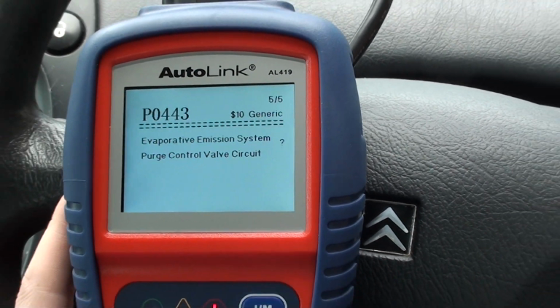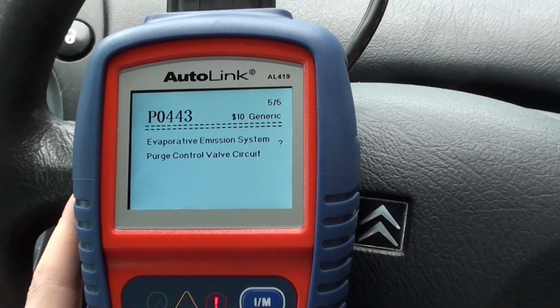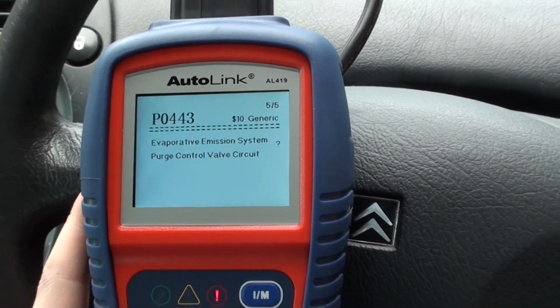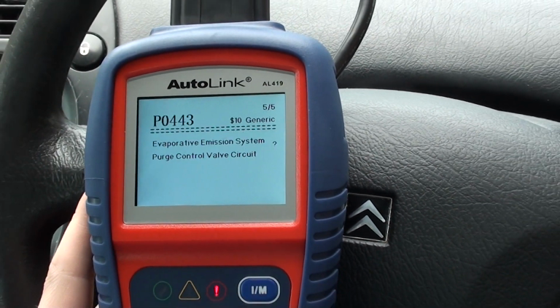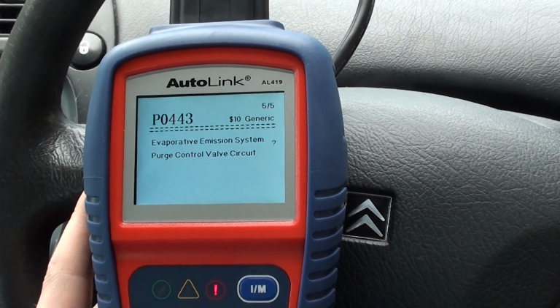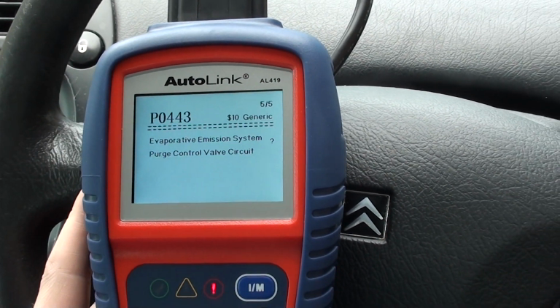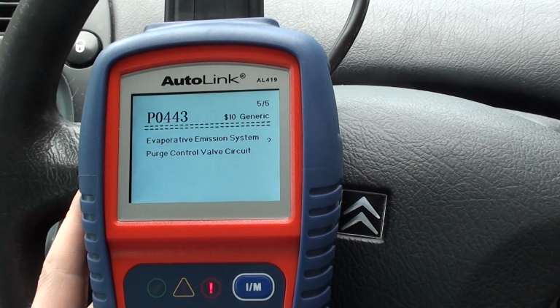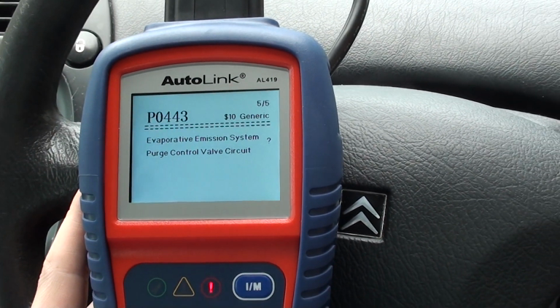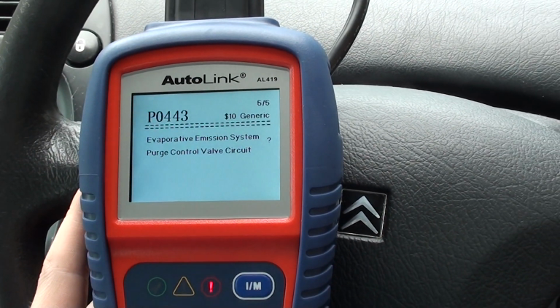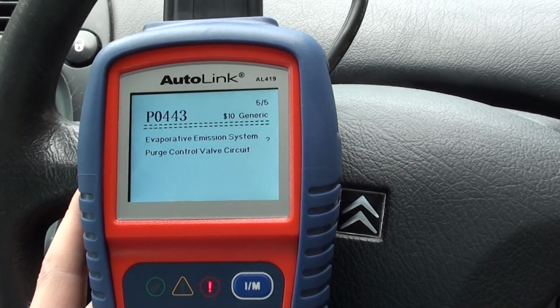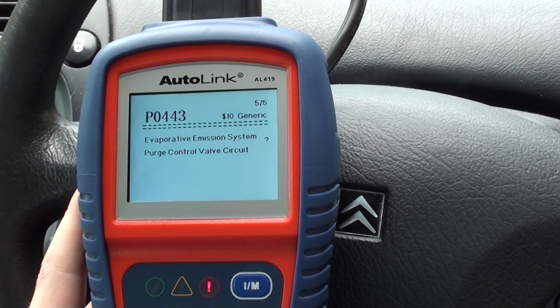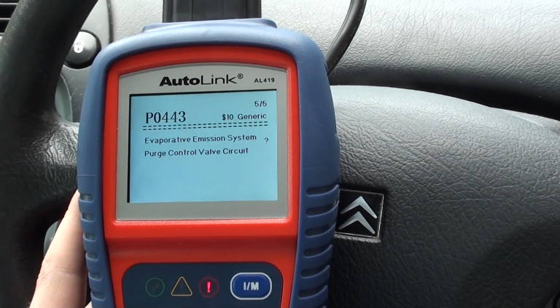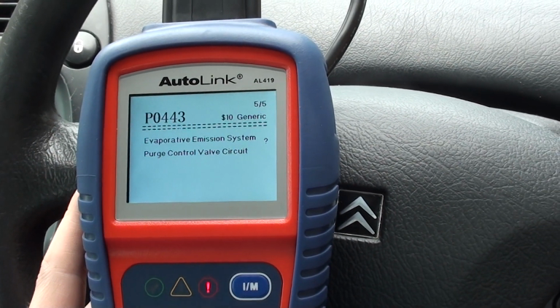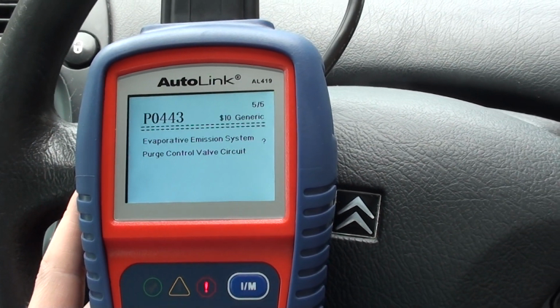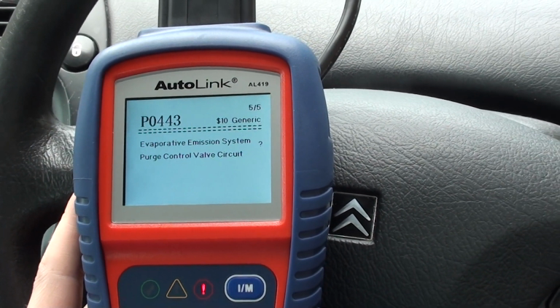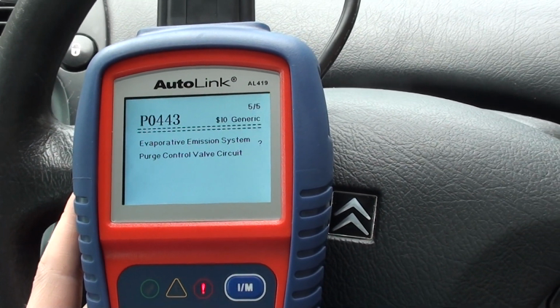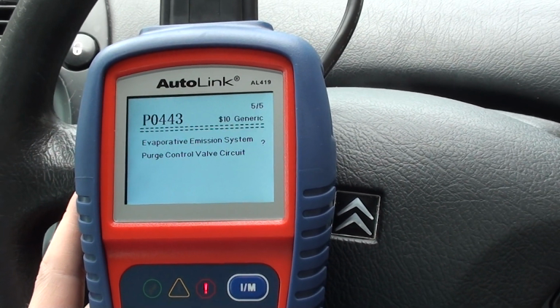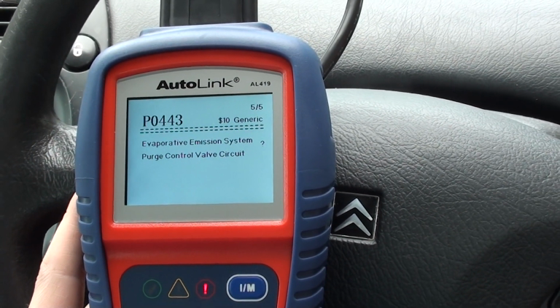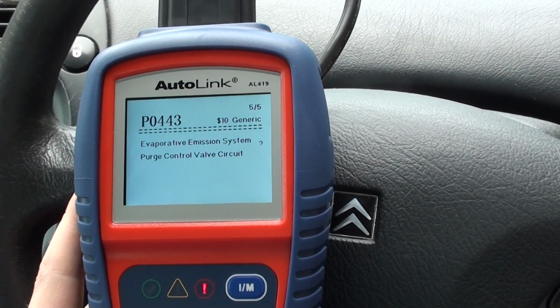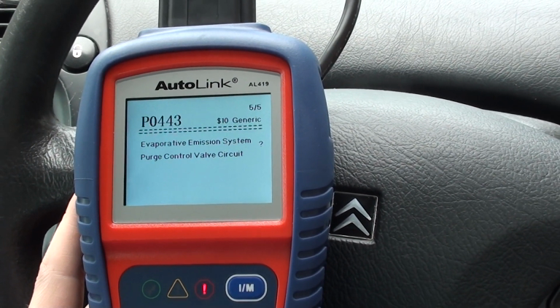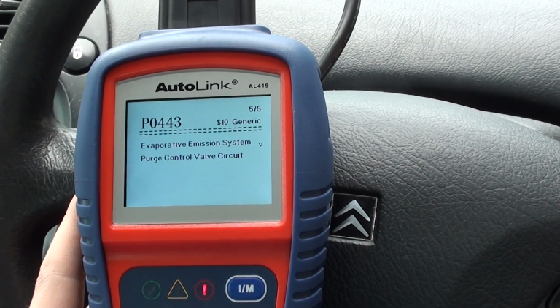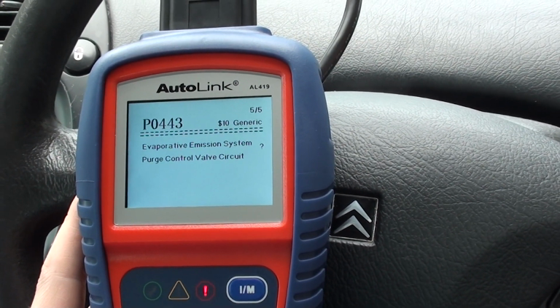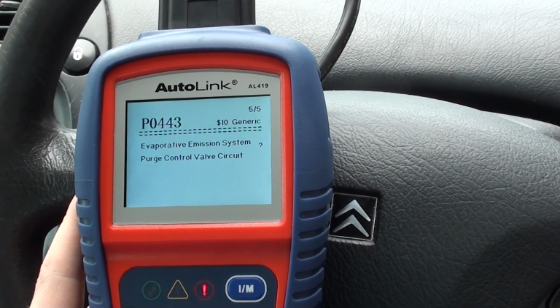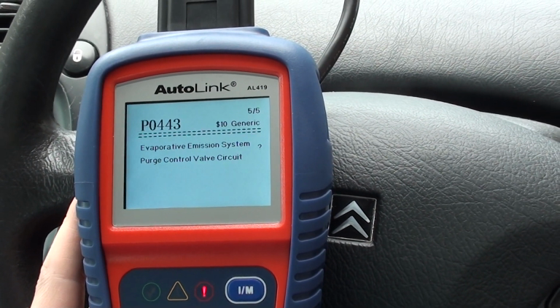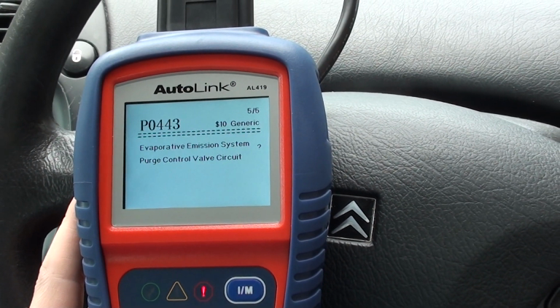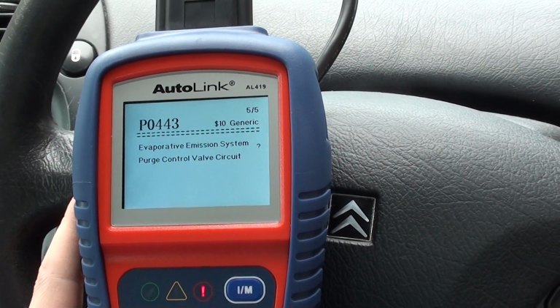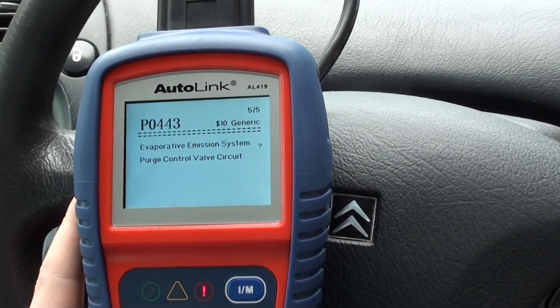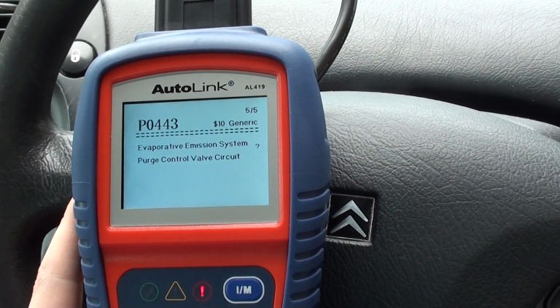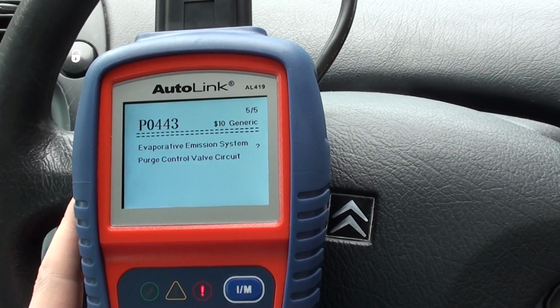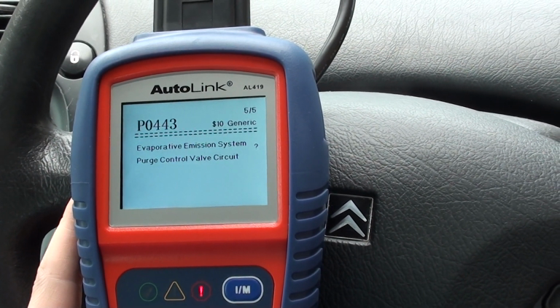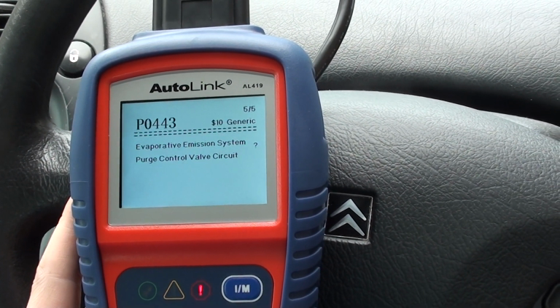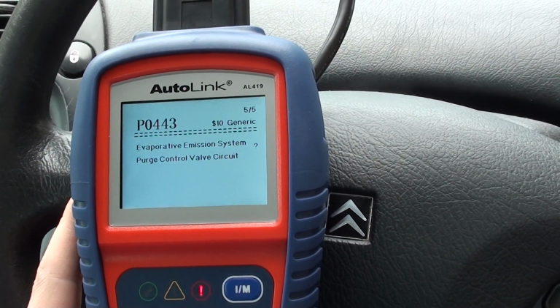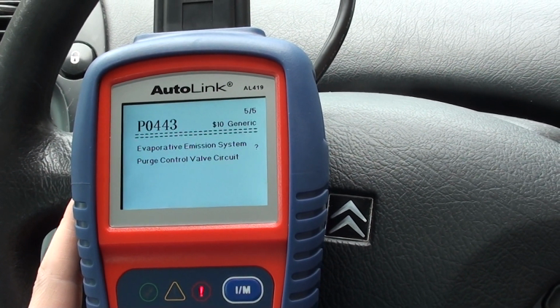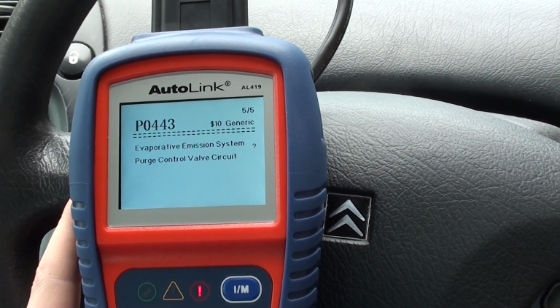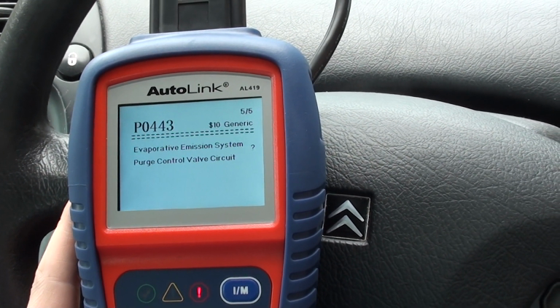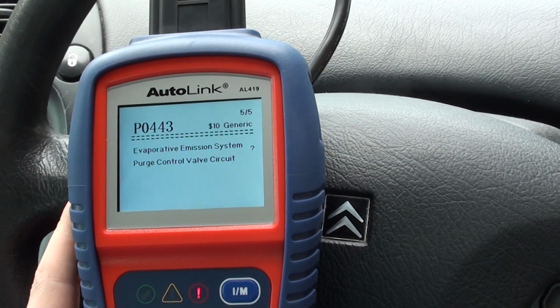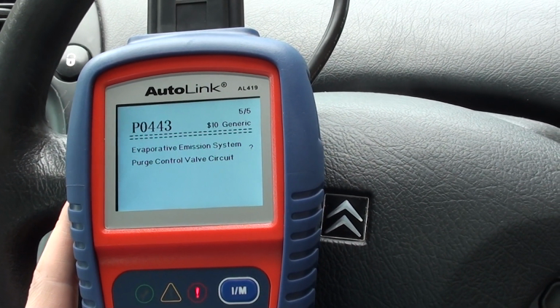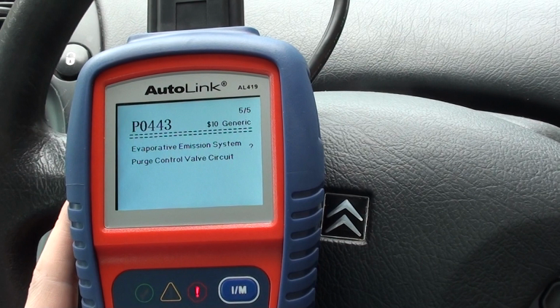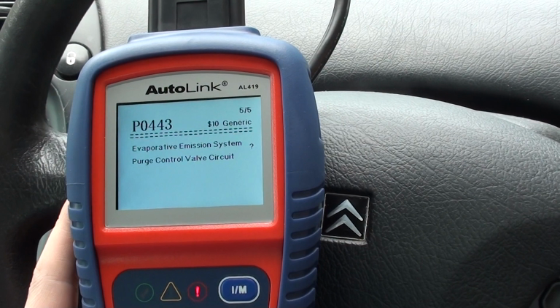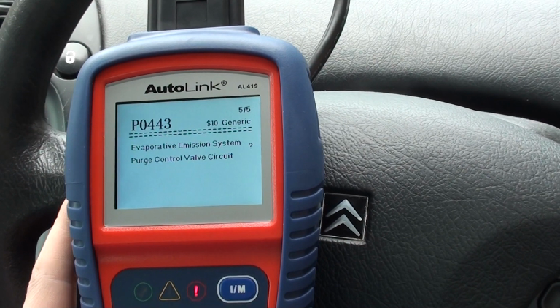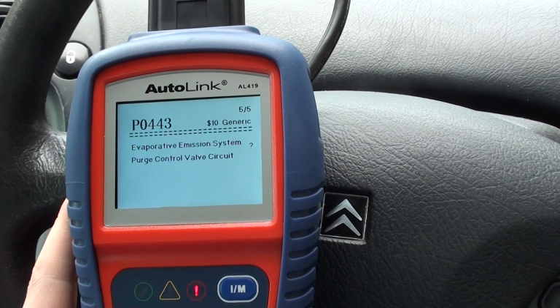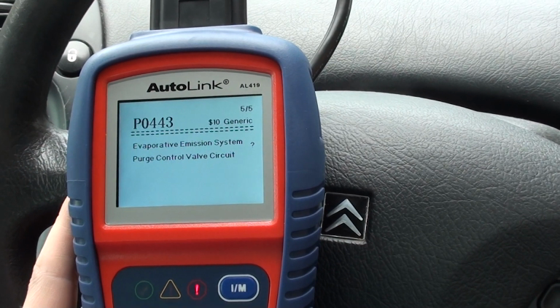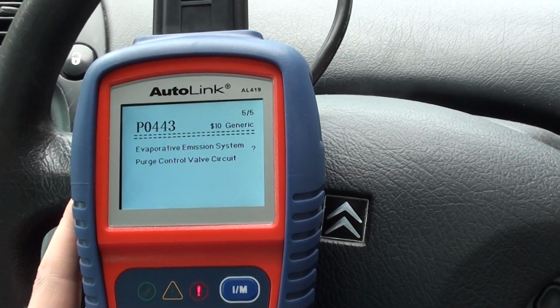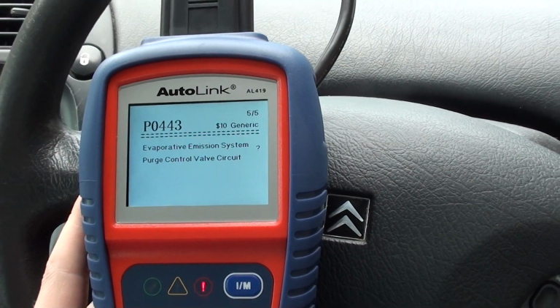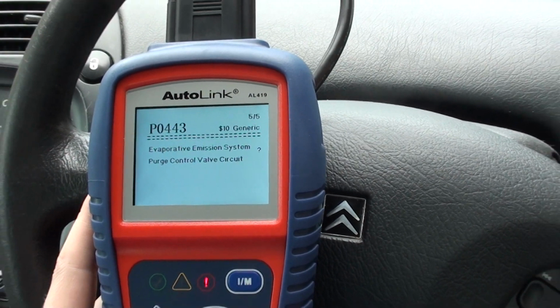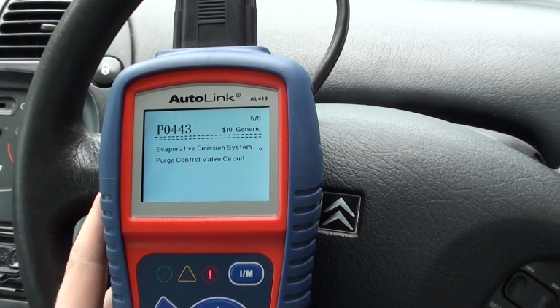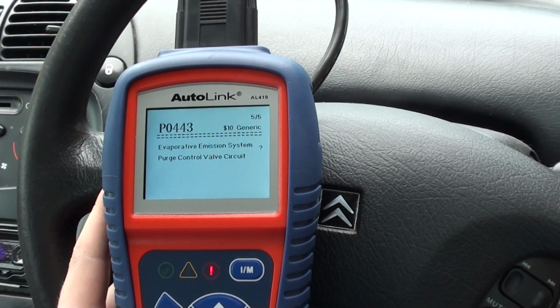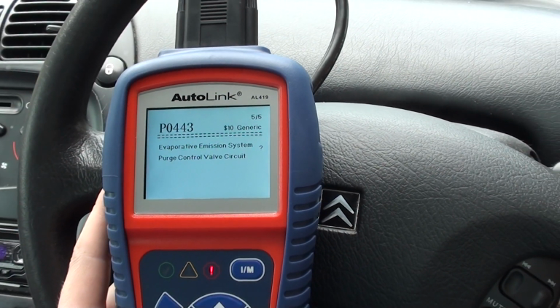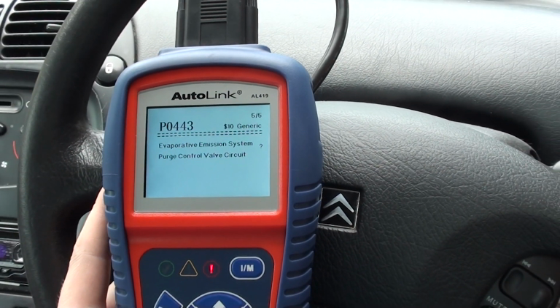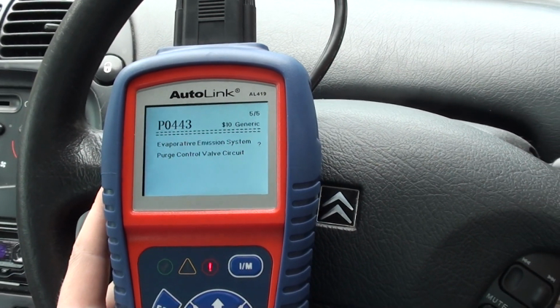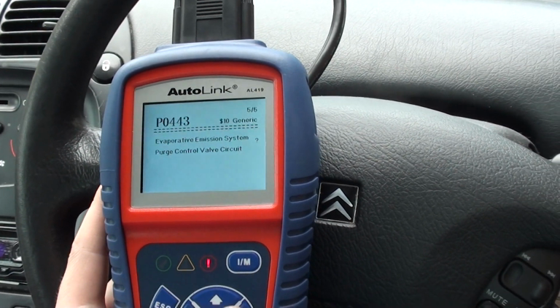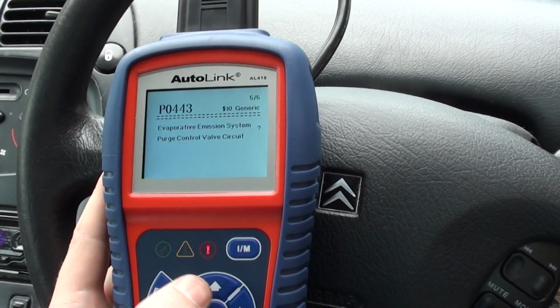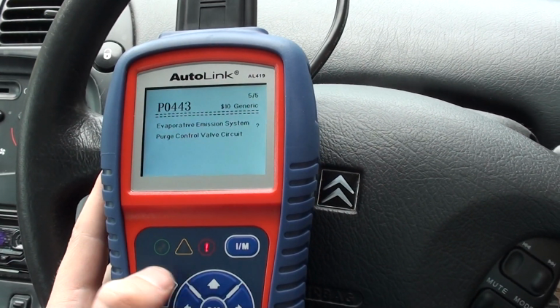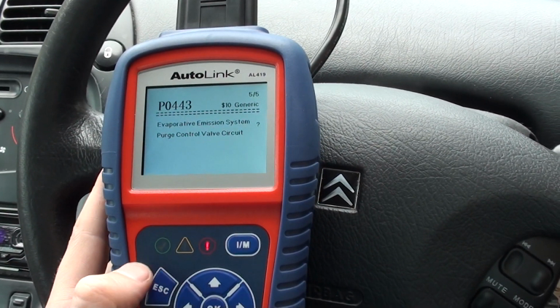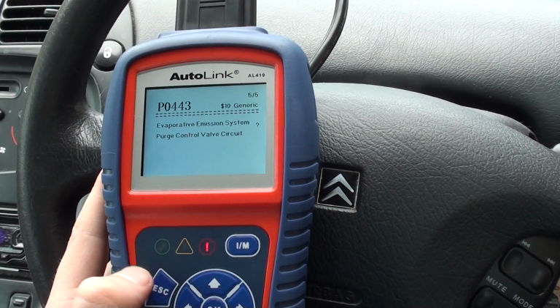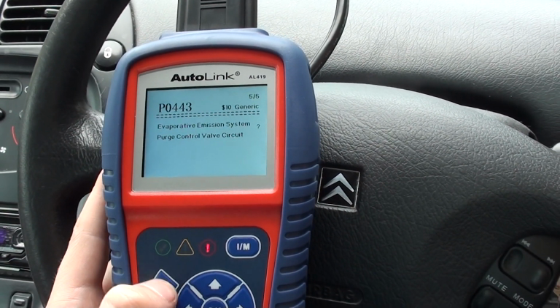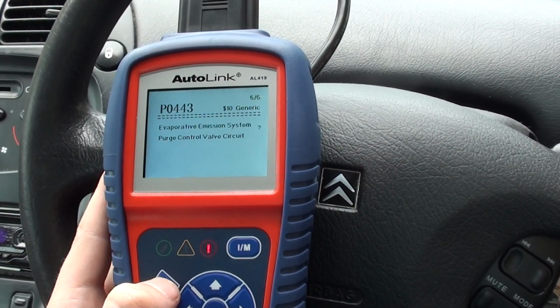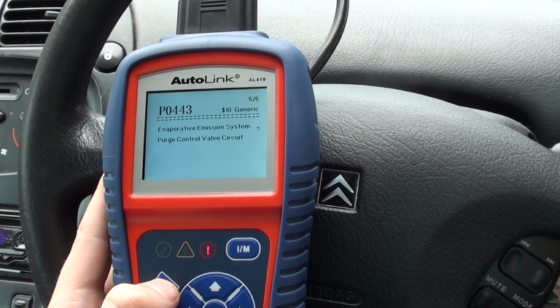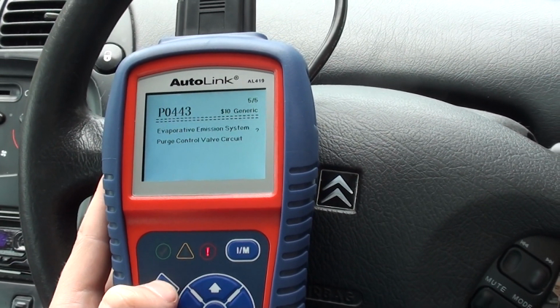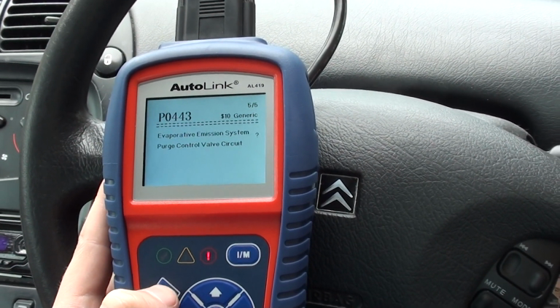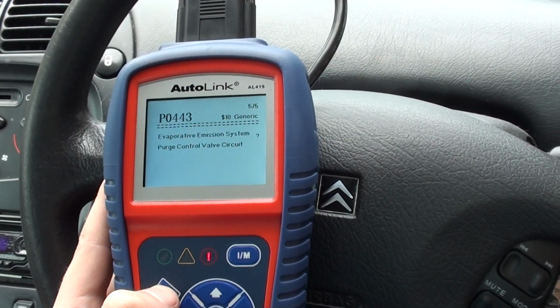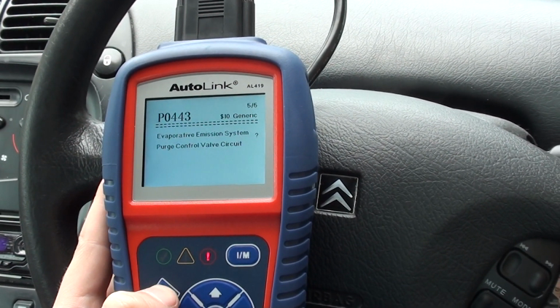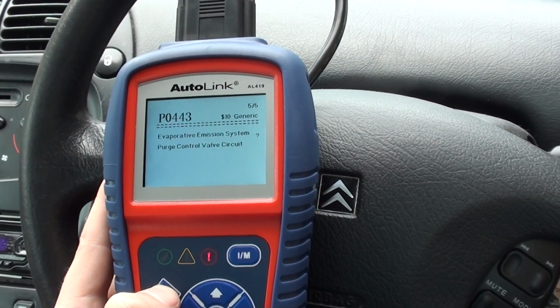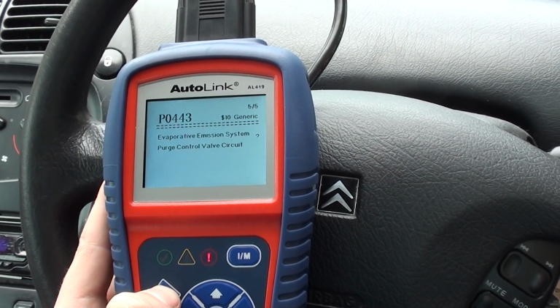We'll need to look into the evaporative emission fault a bit more, but the other four are sort of self-explanatory. We'll get the coils changed over, then look at that one once we have cleared all the faults.